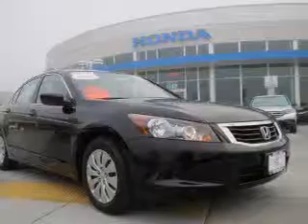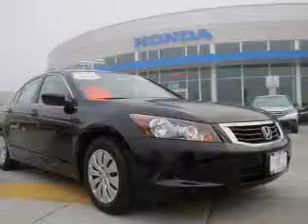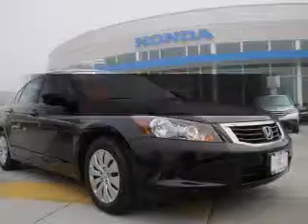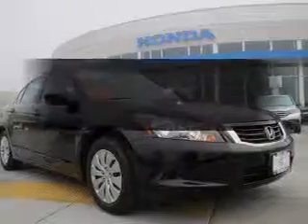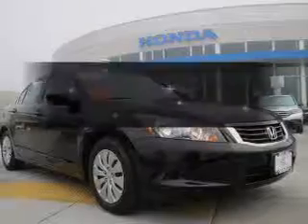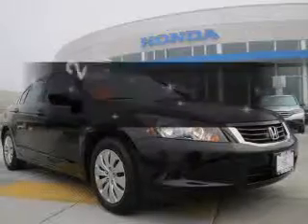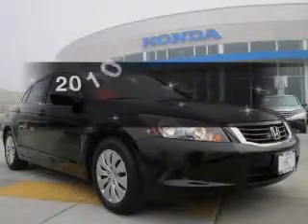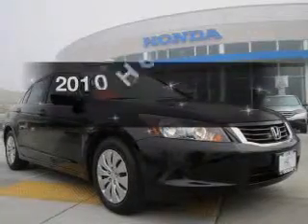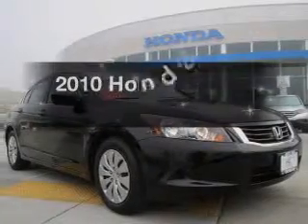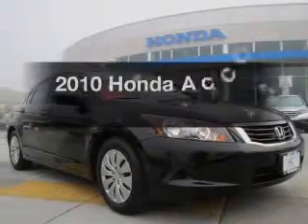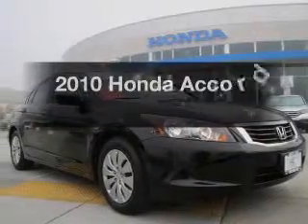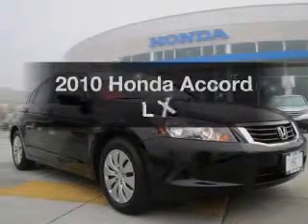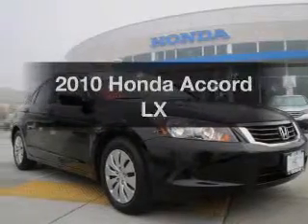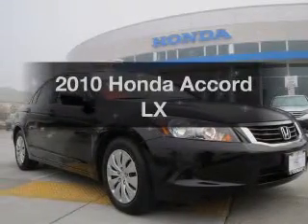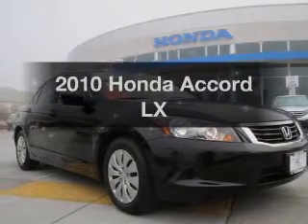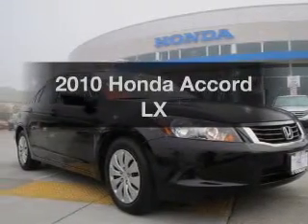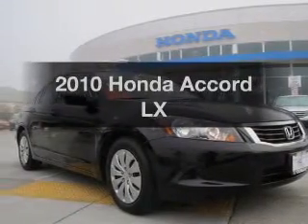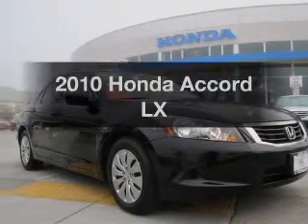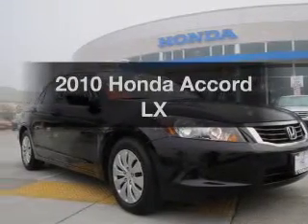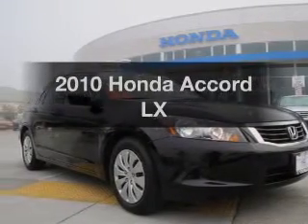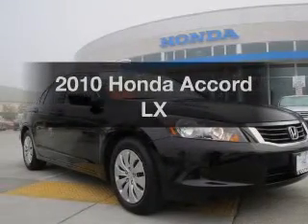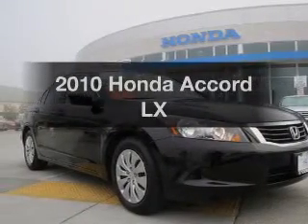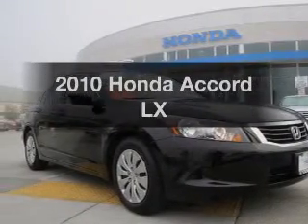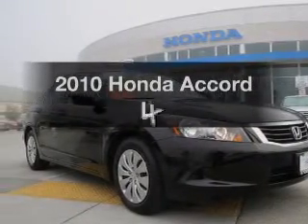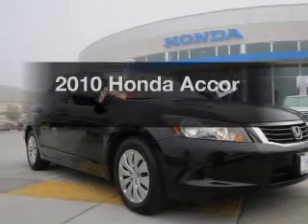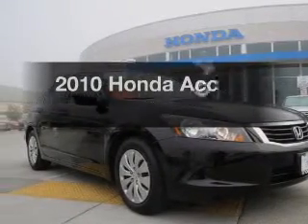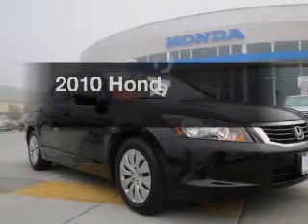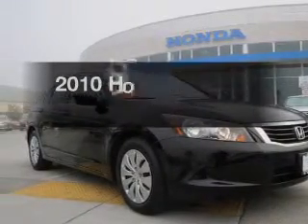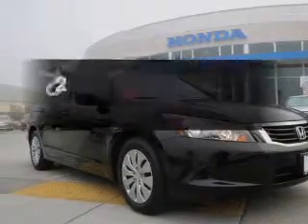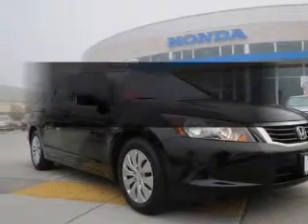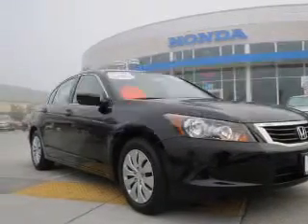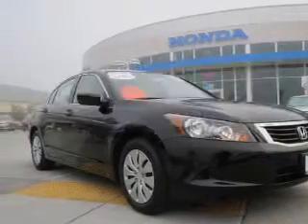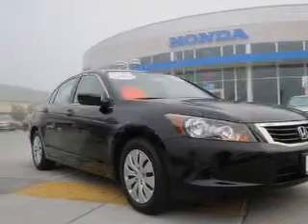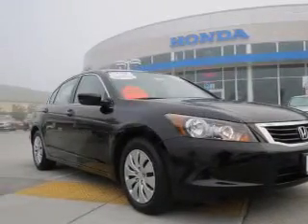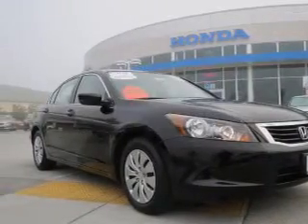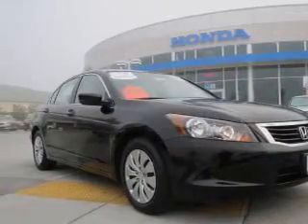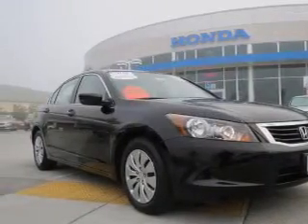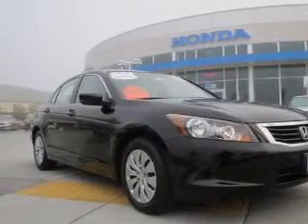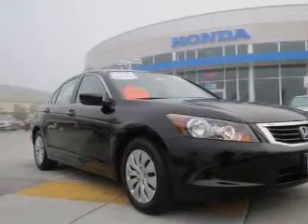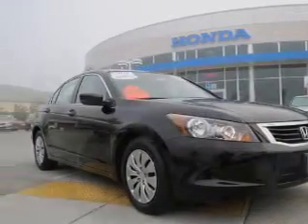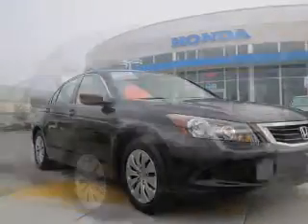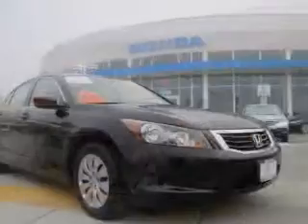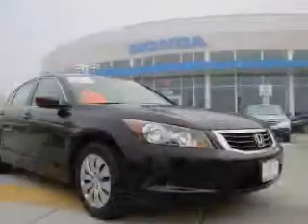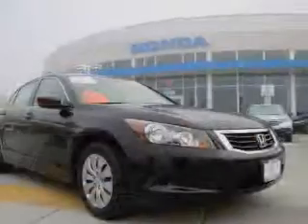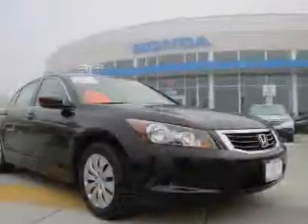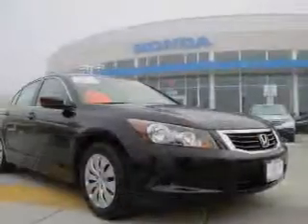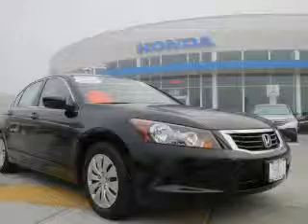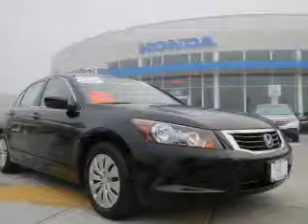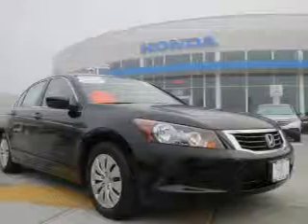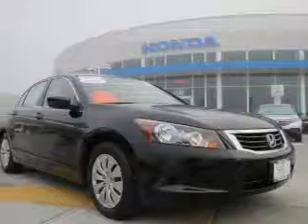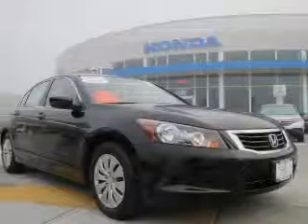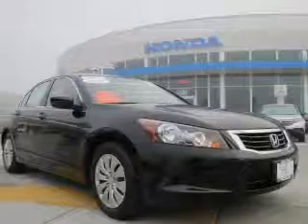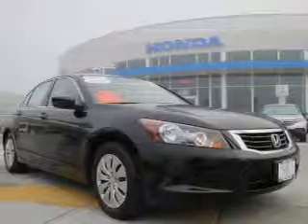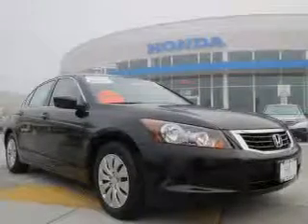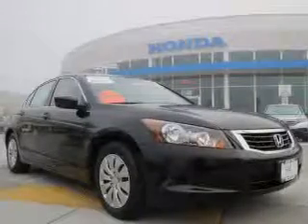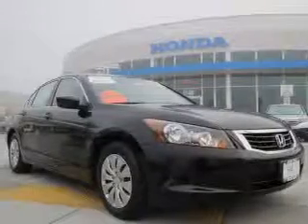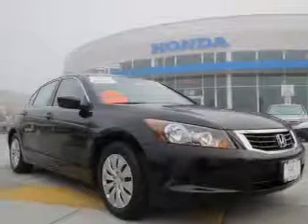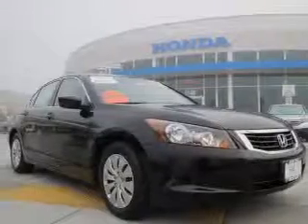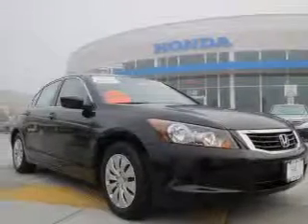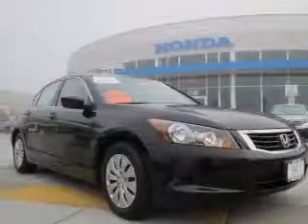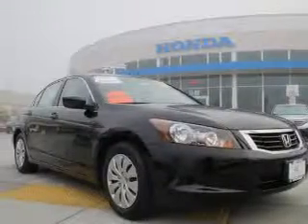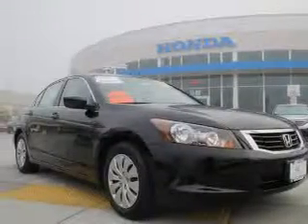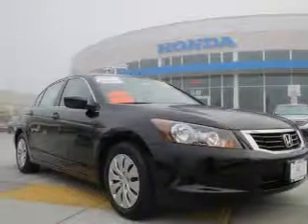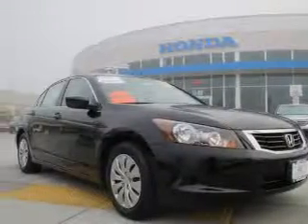Imagine yourself in this 2010 Honda Accord. Travel the roads in style and comfort in this great vehicle.